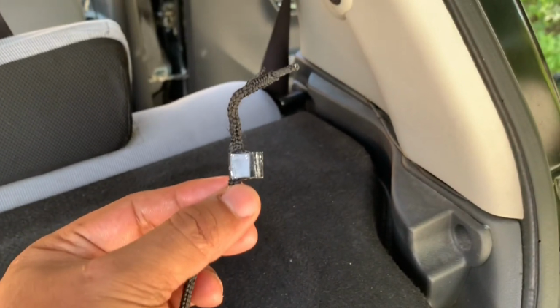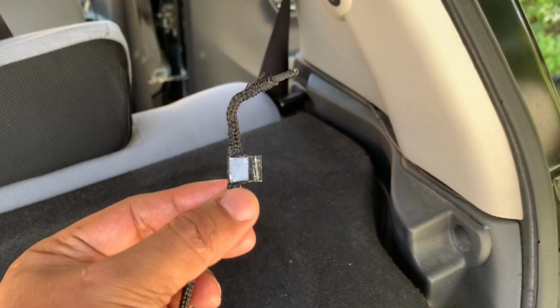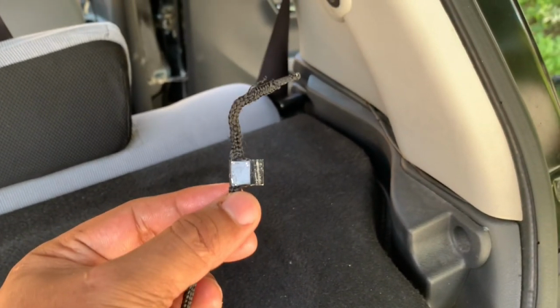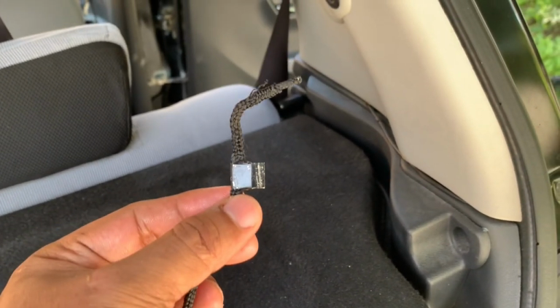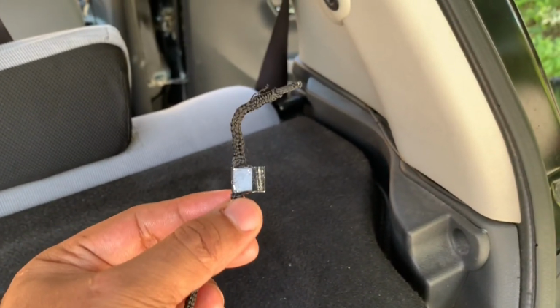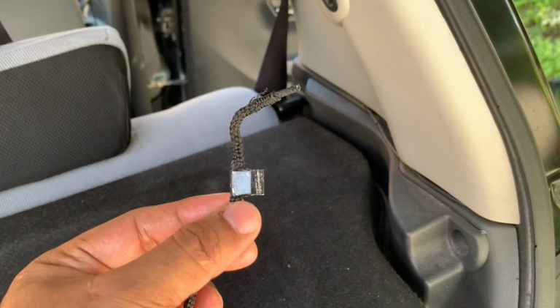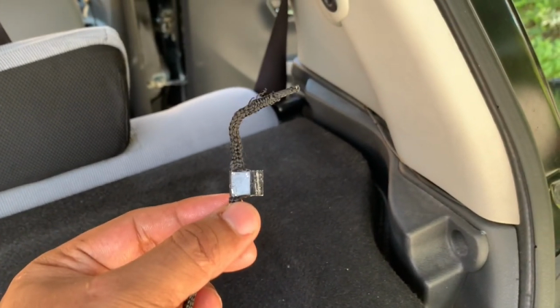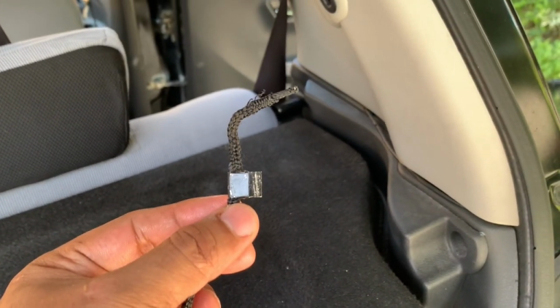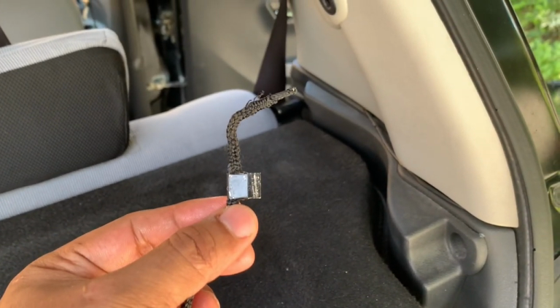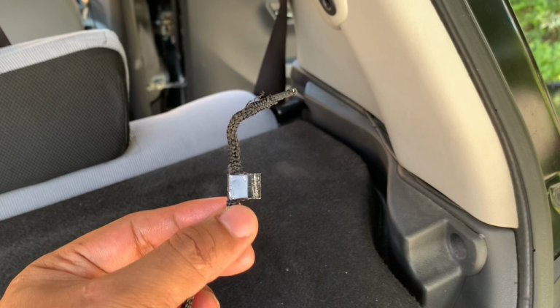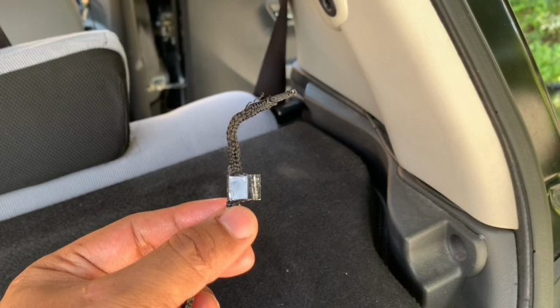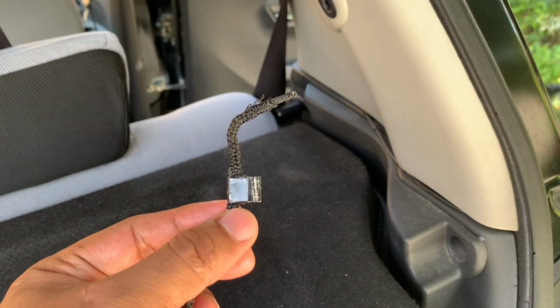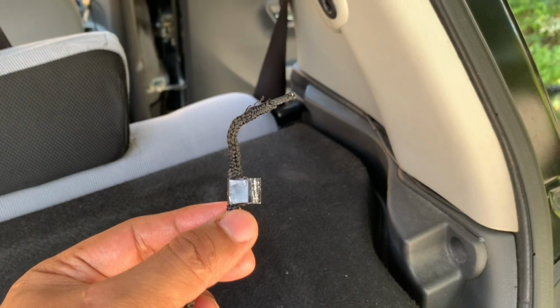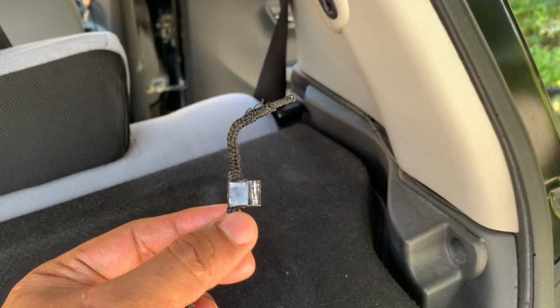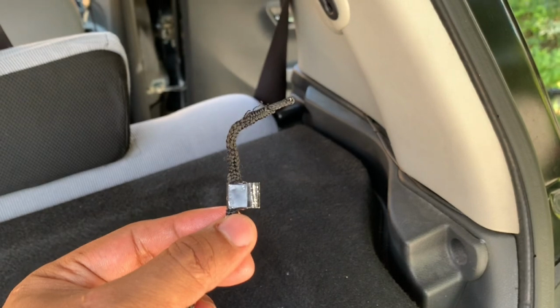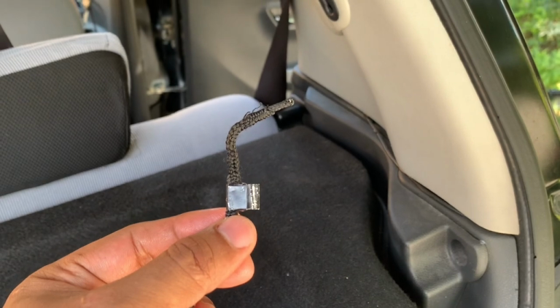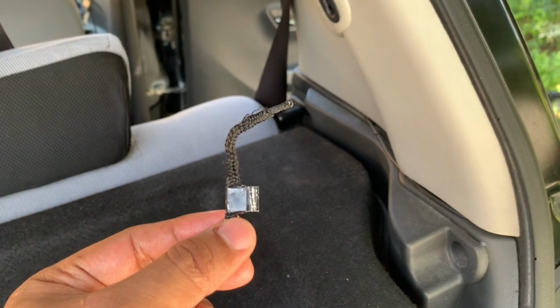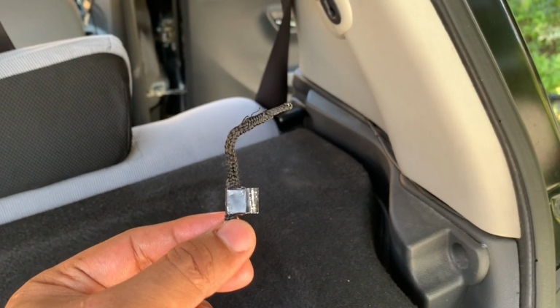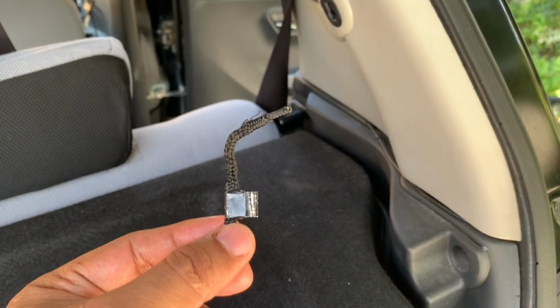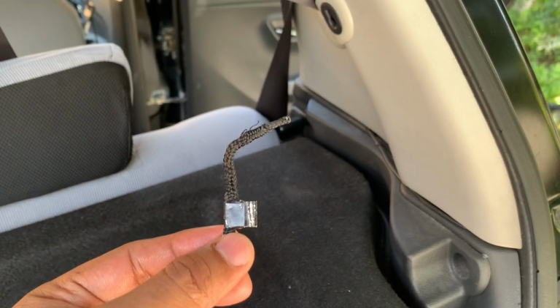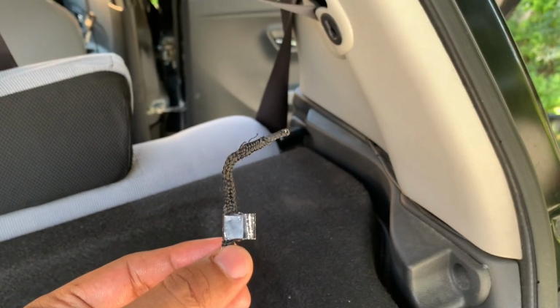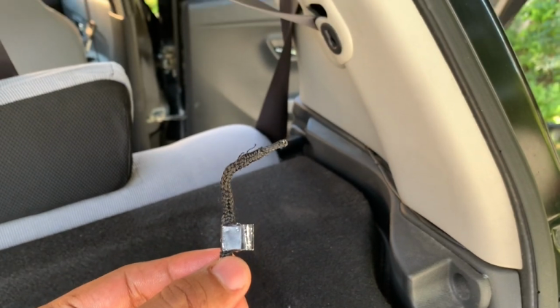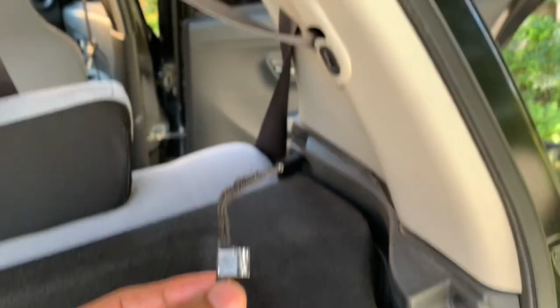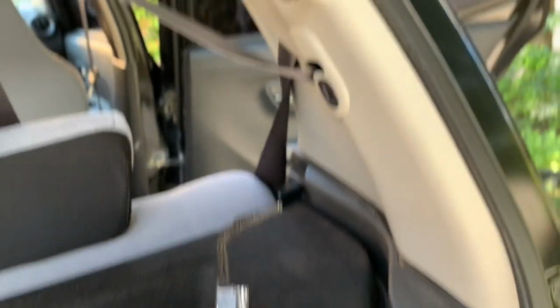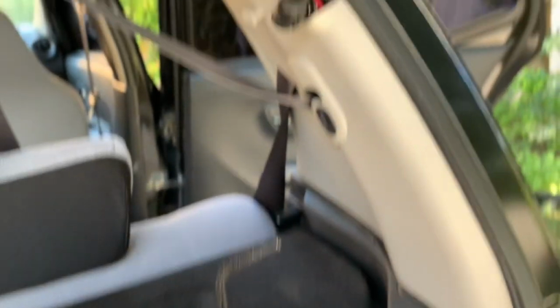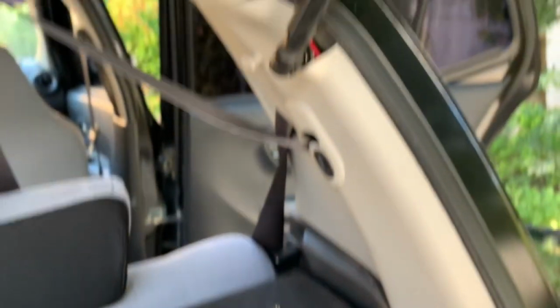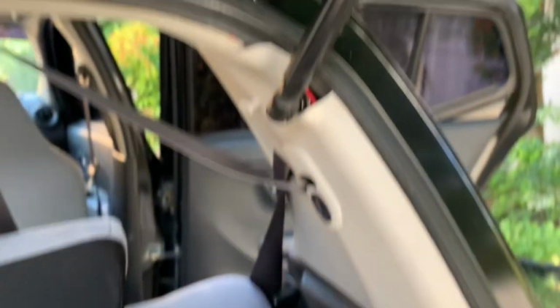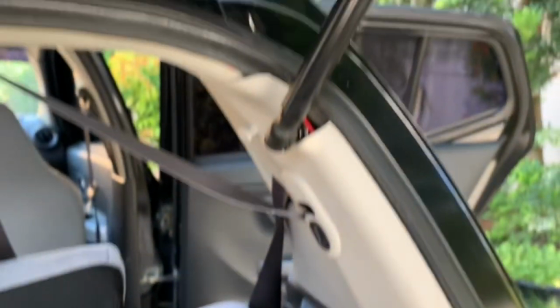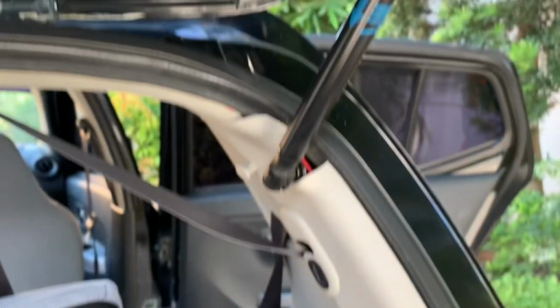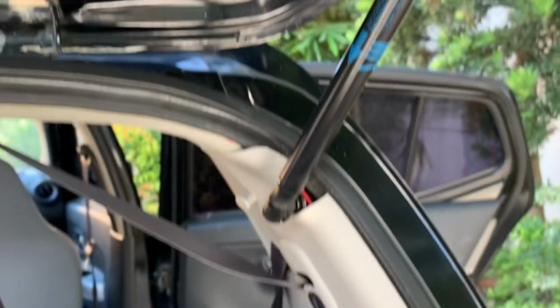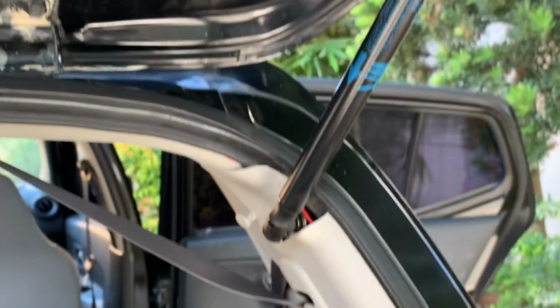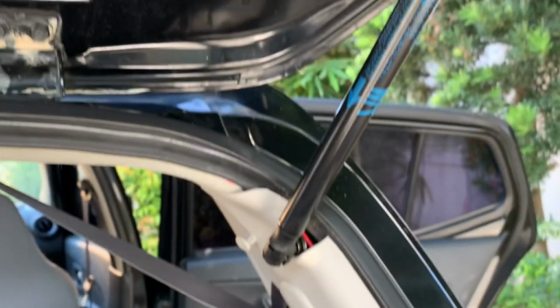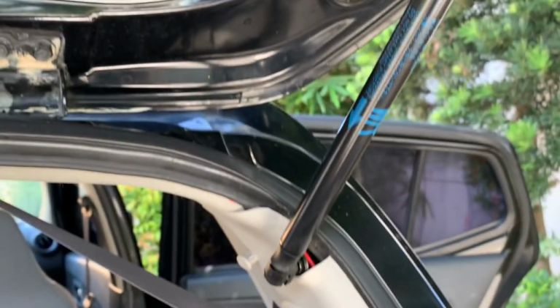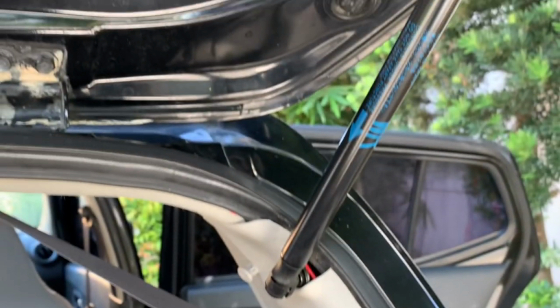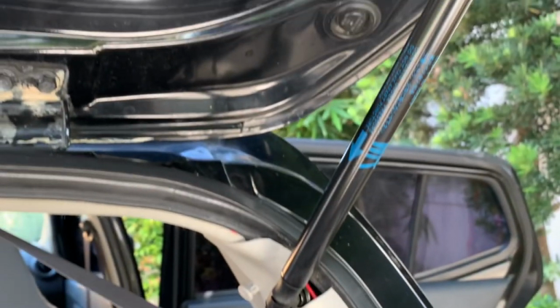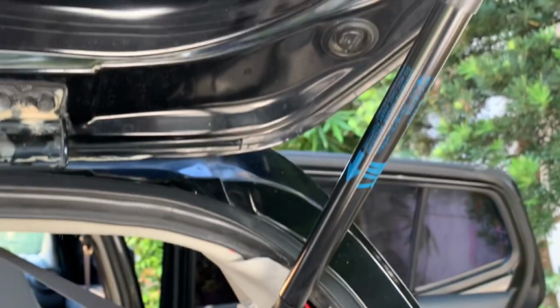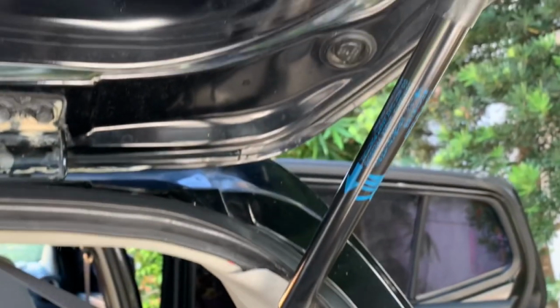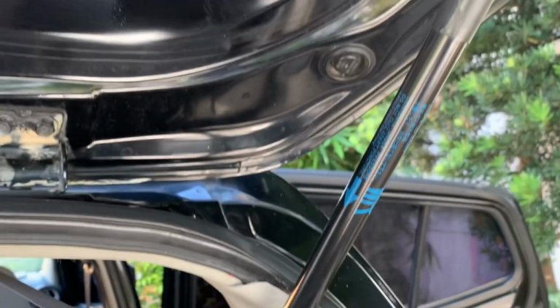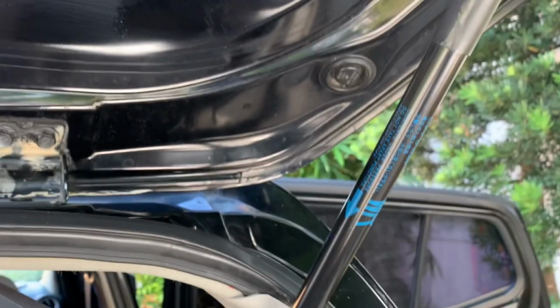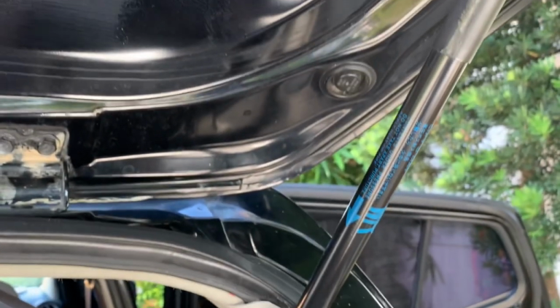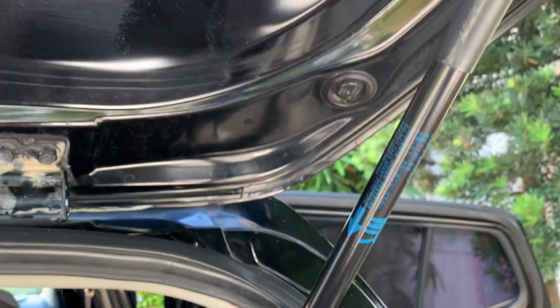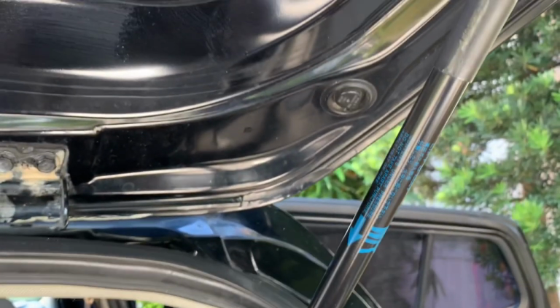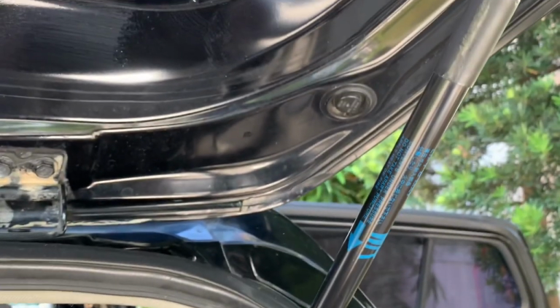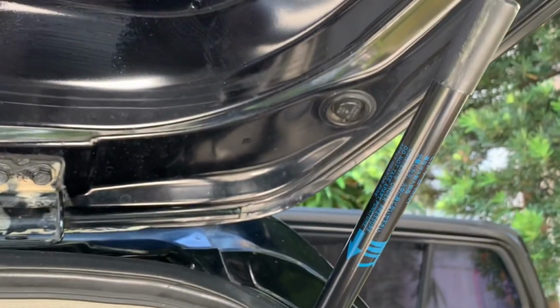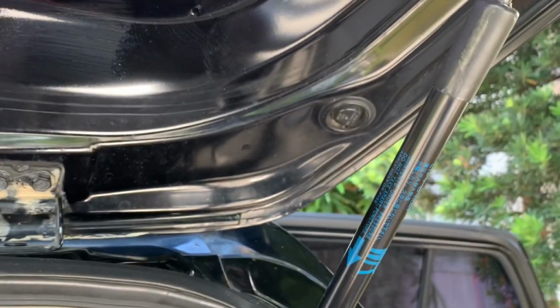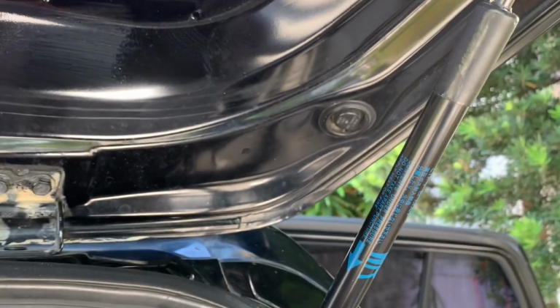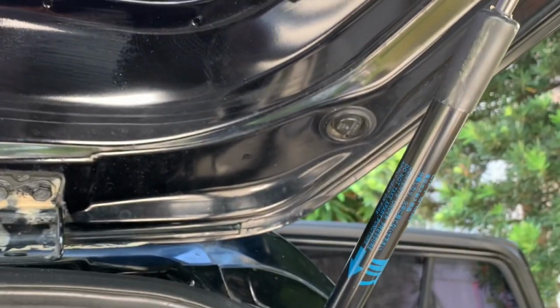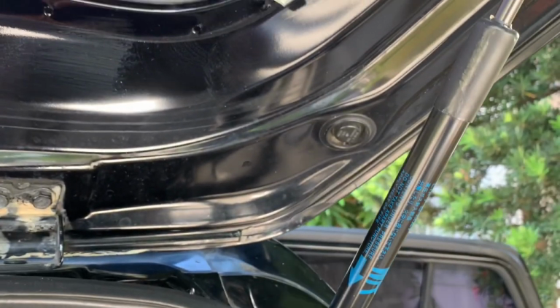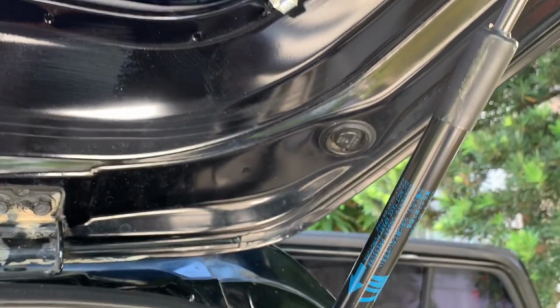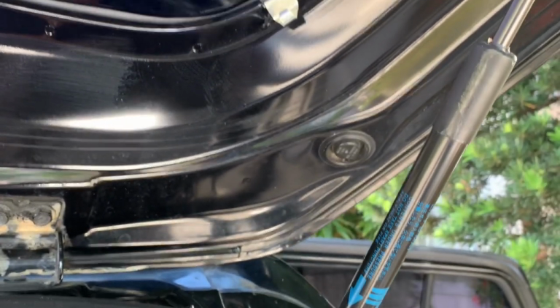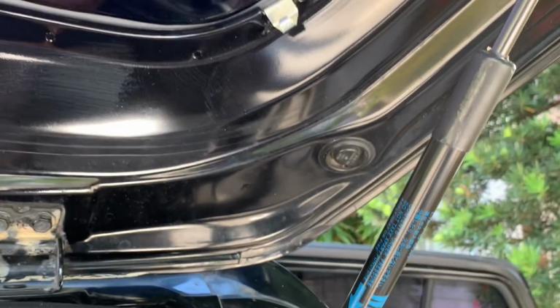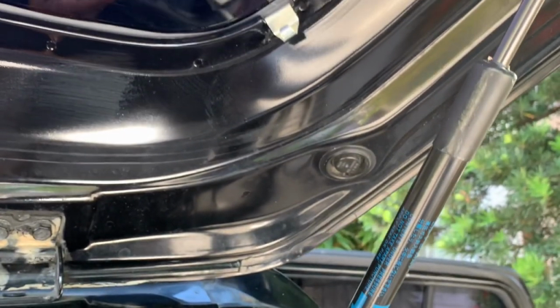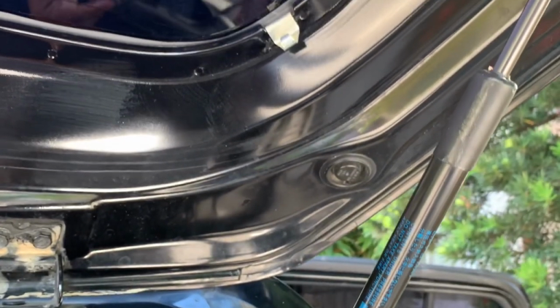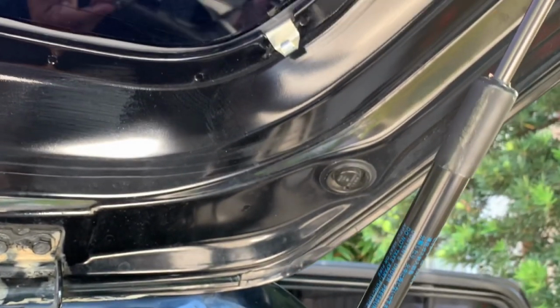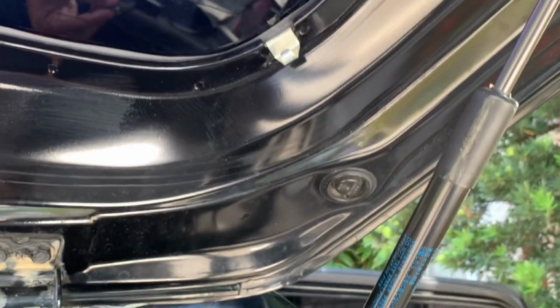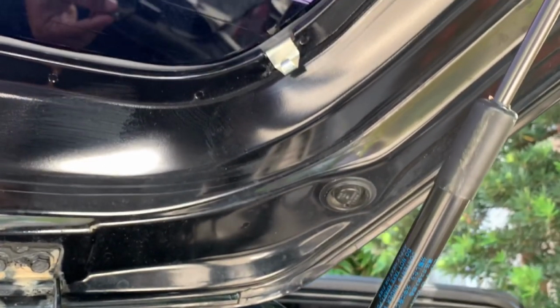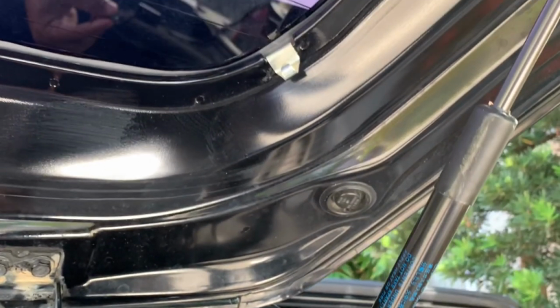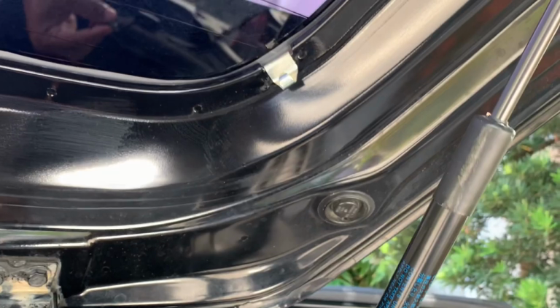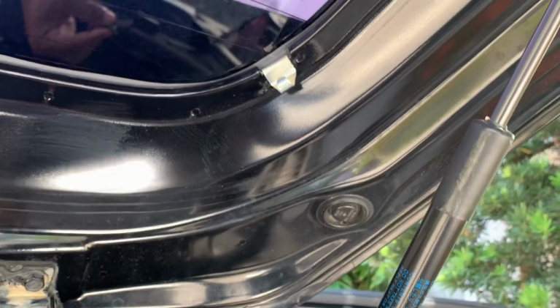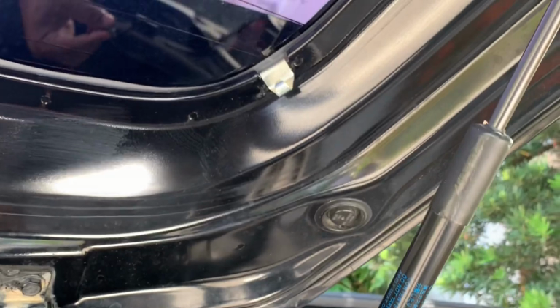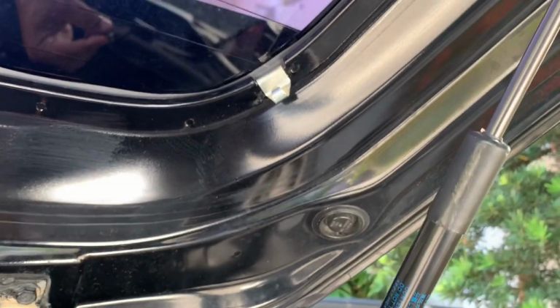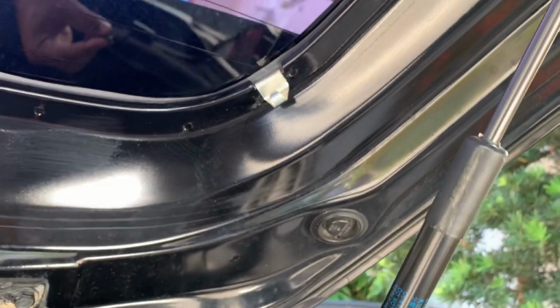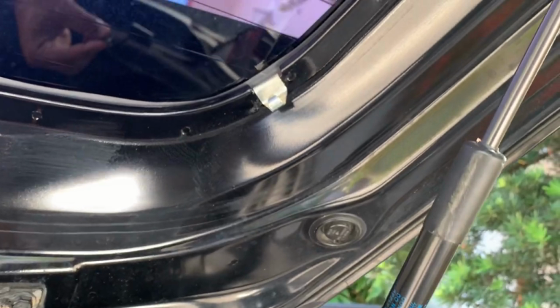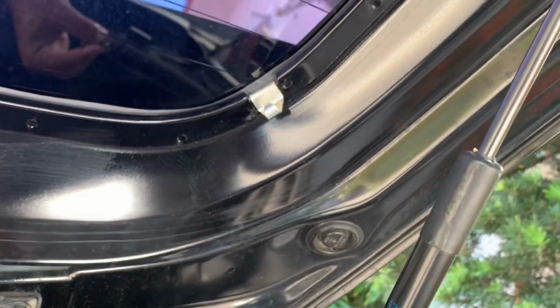How are you today? I will share with you how I dealt with a broken tray string at the back of my 2017 Toyota Wigo.